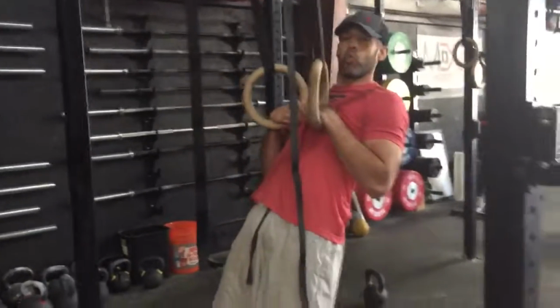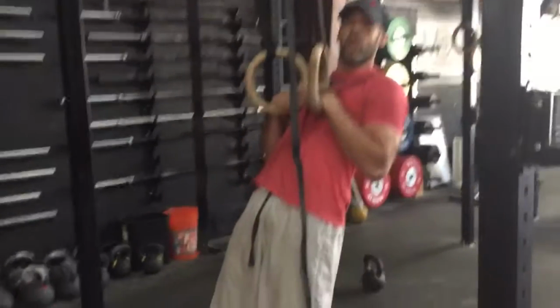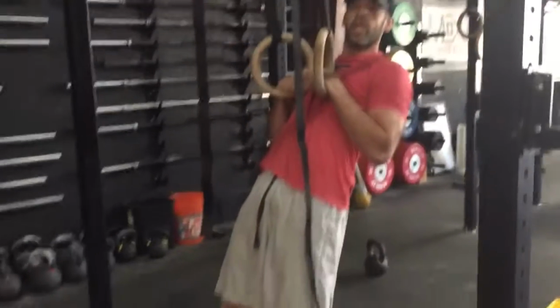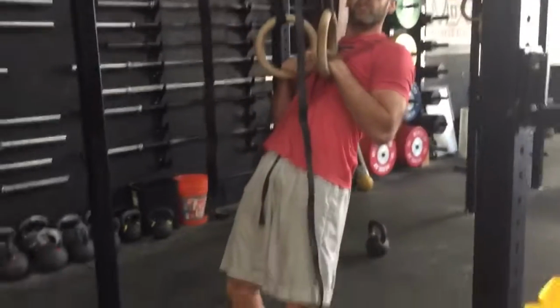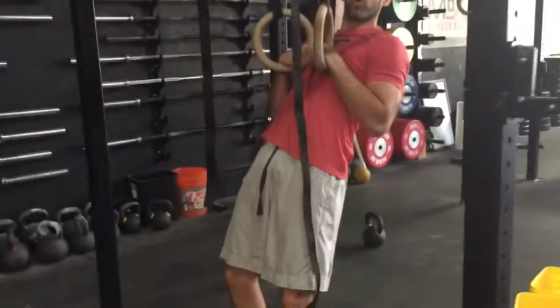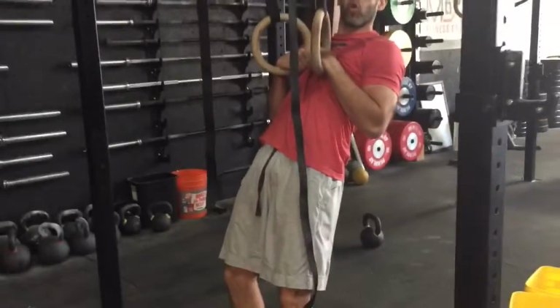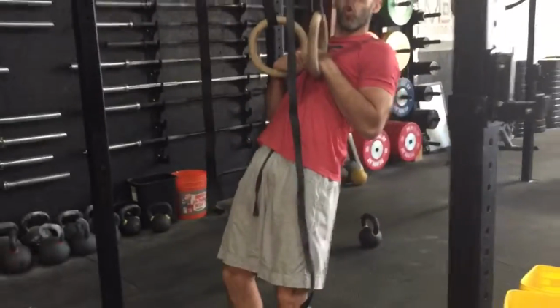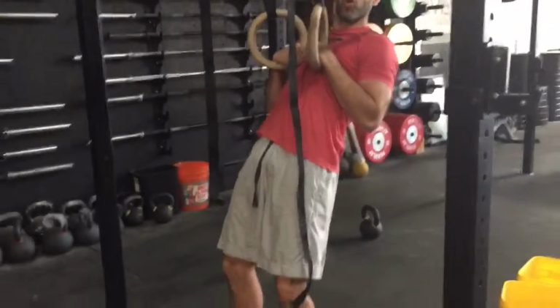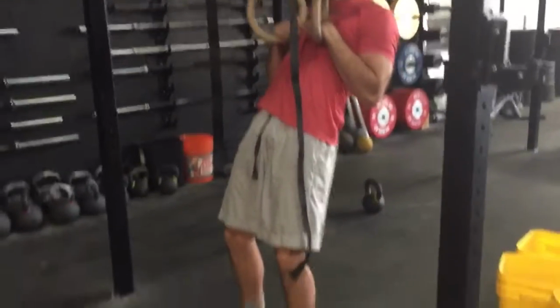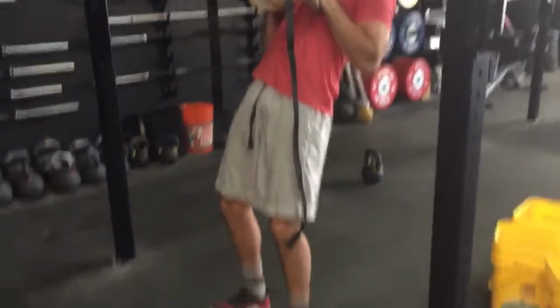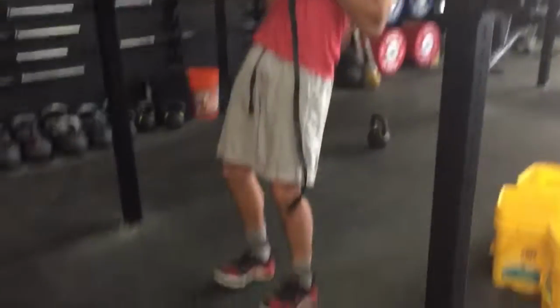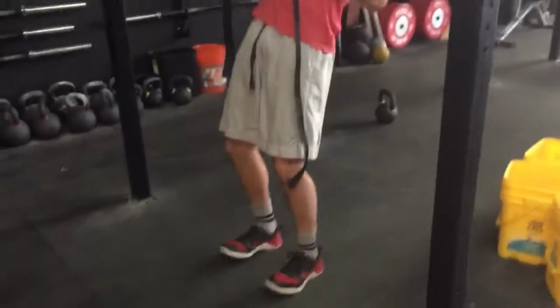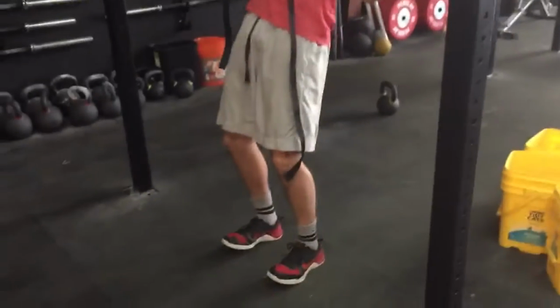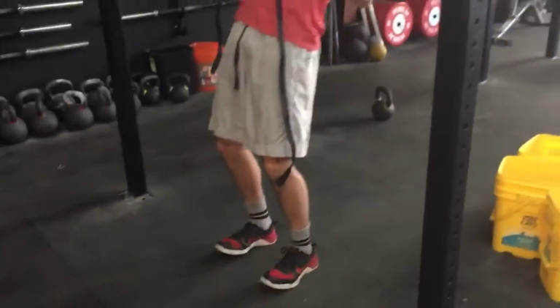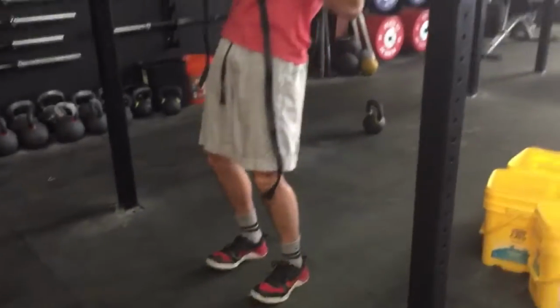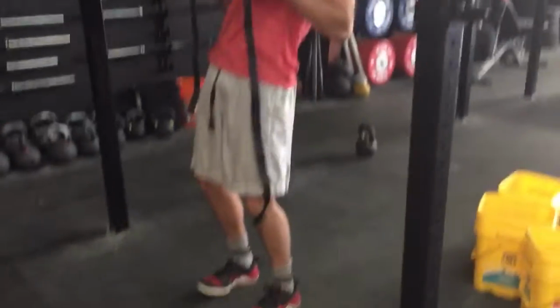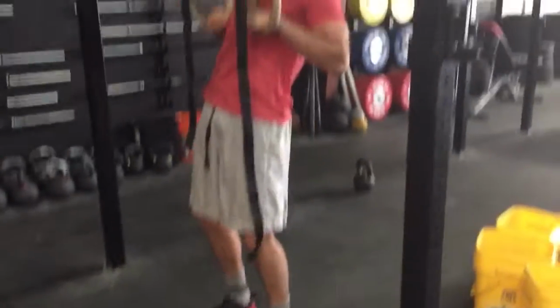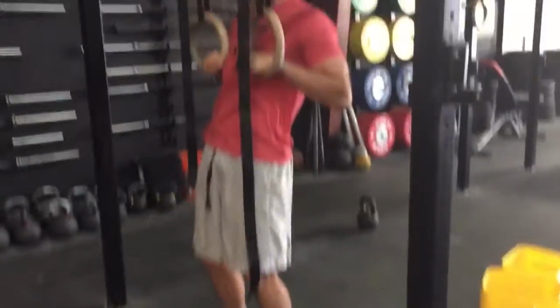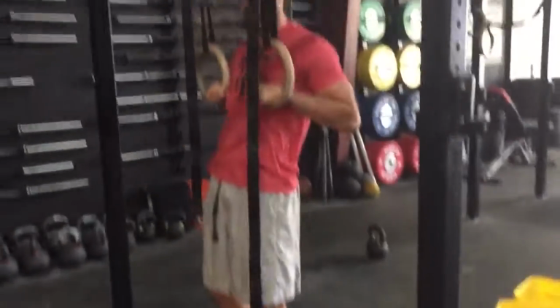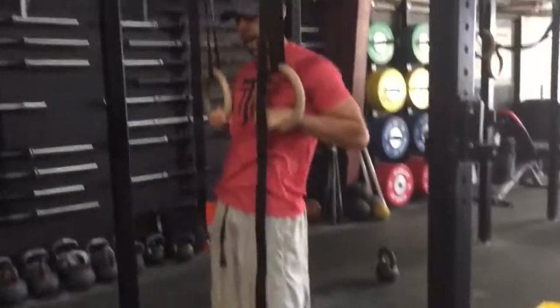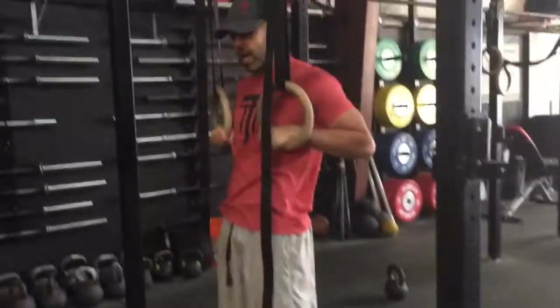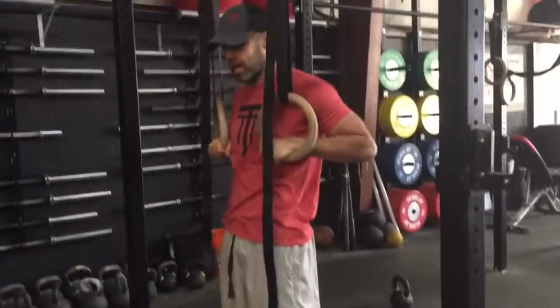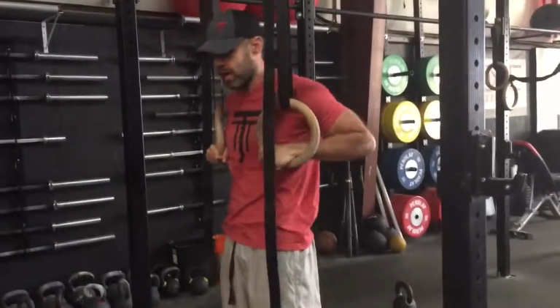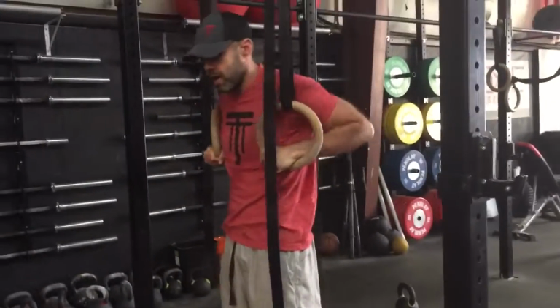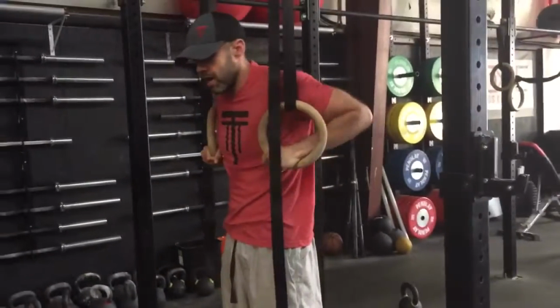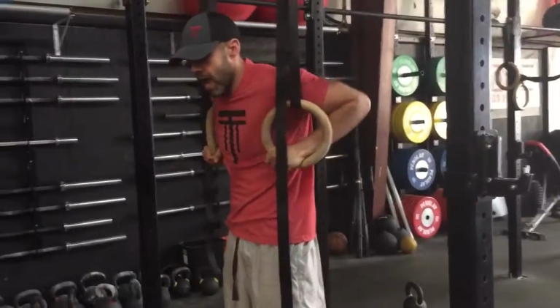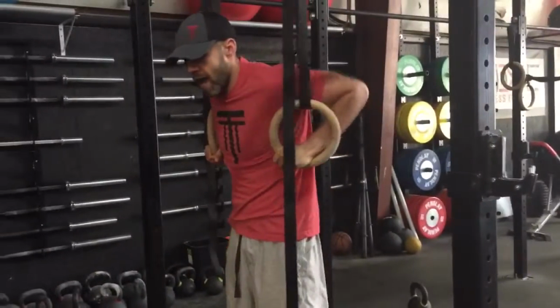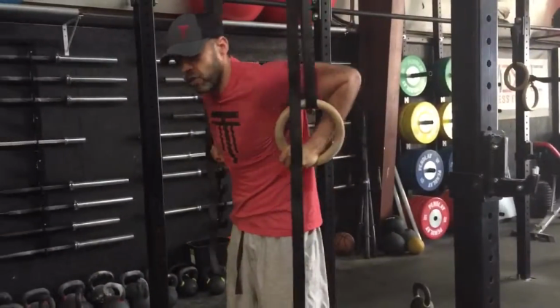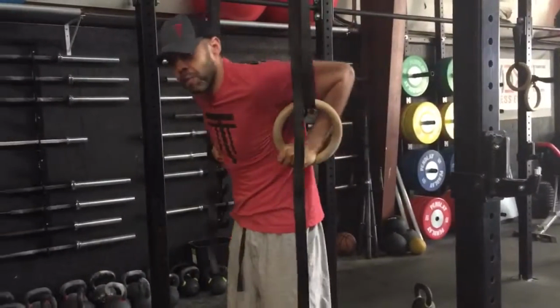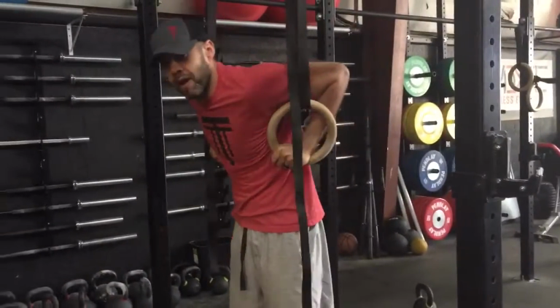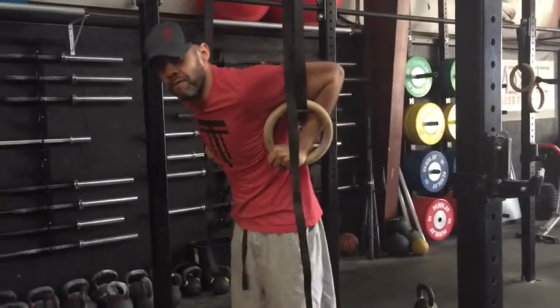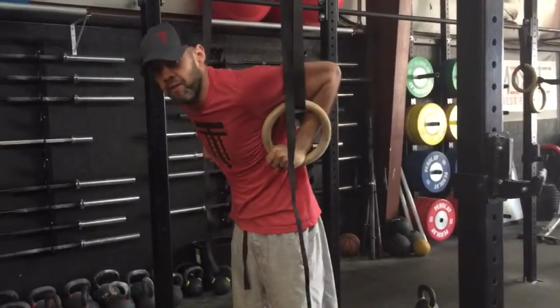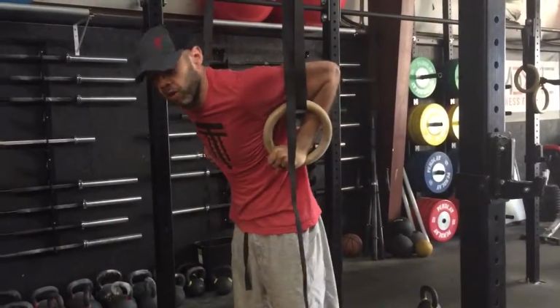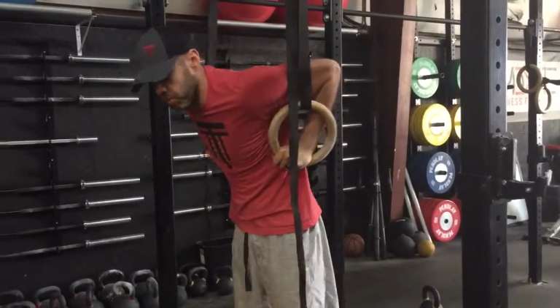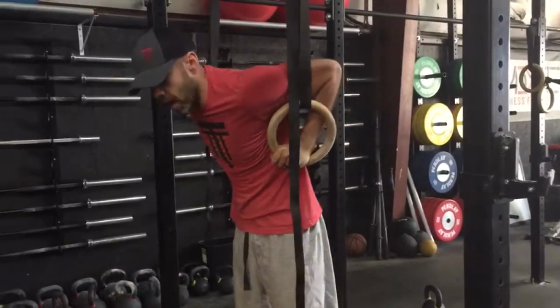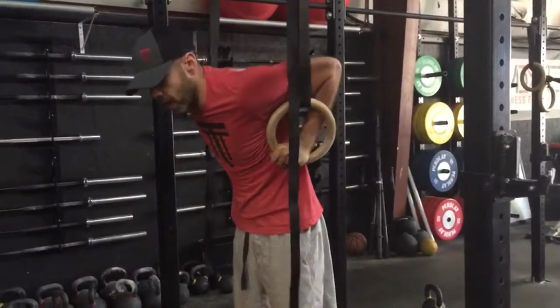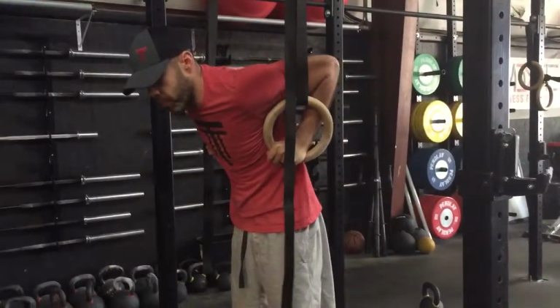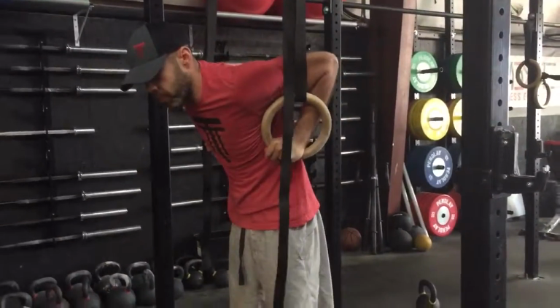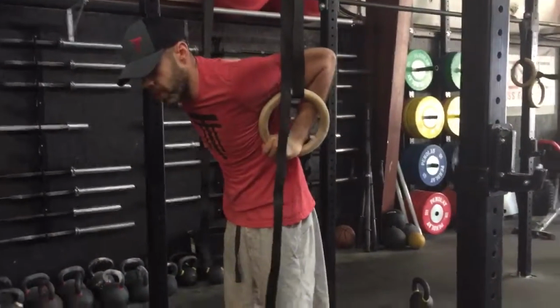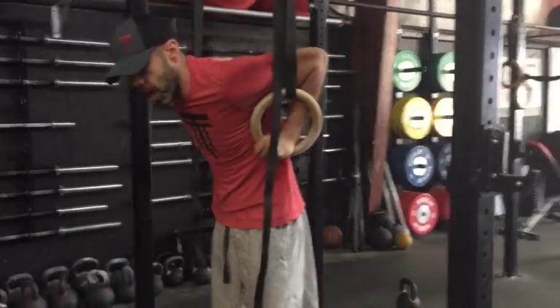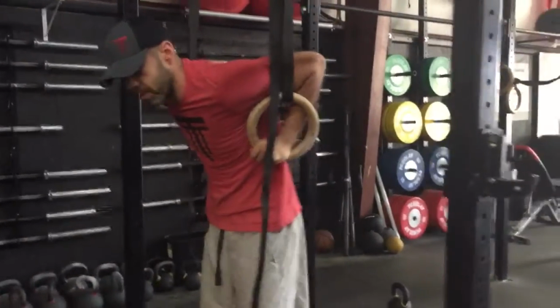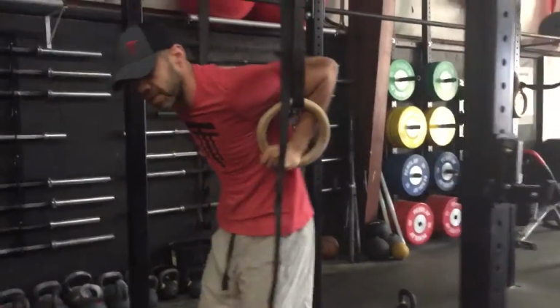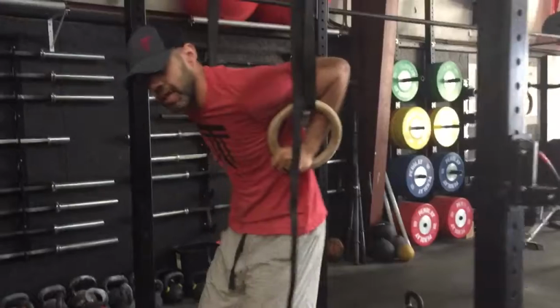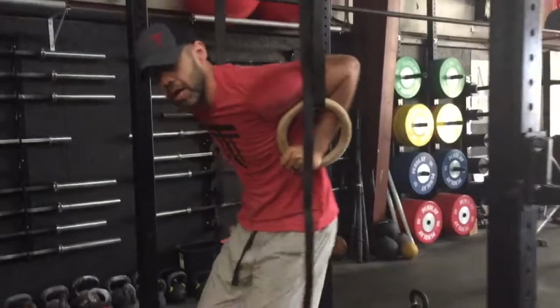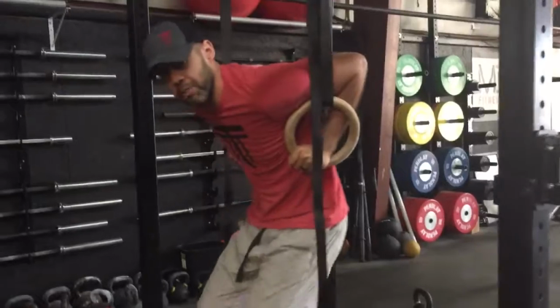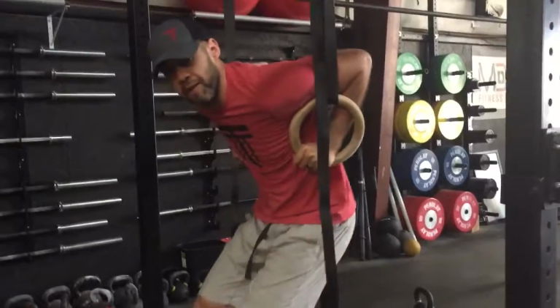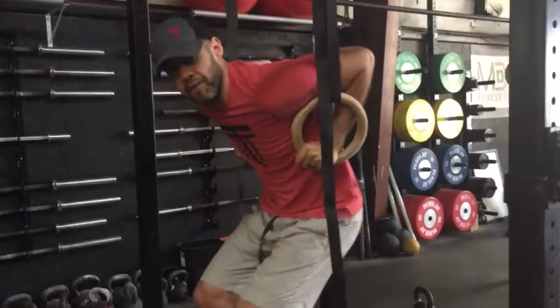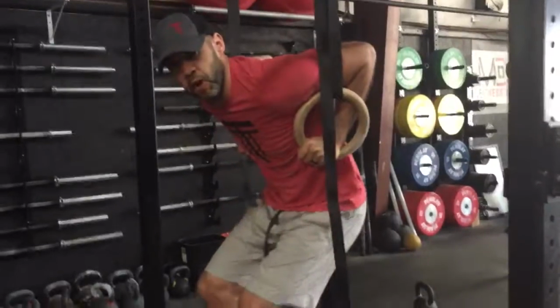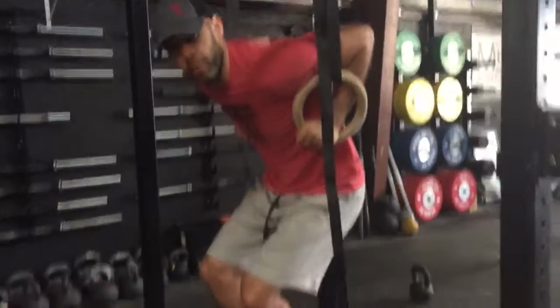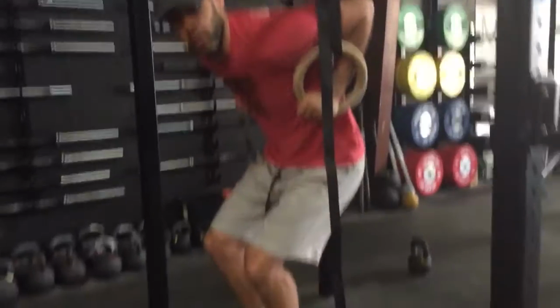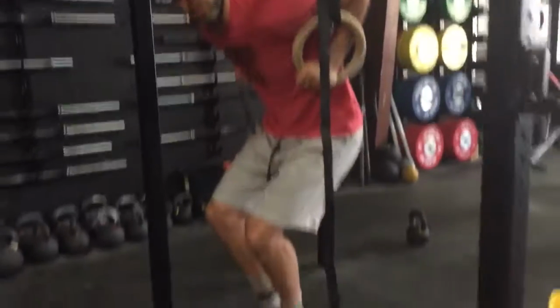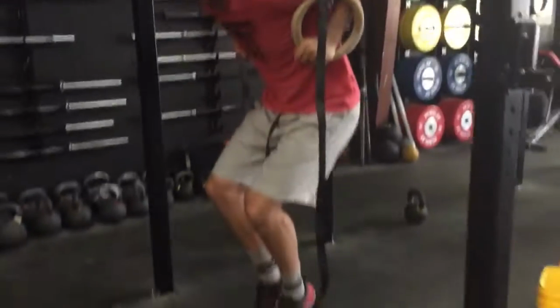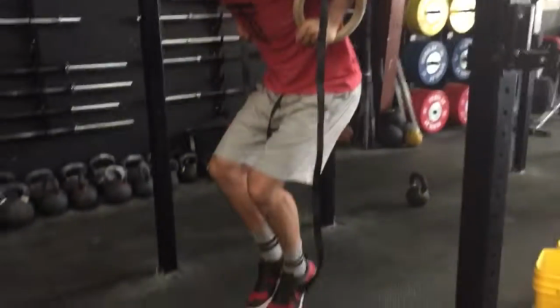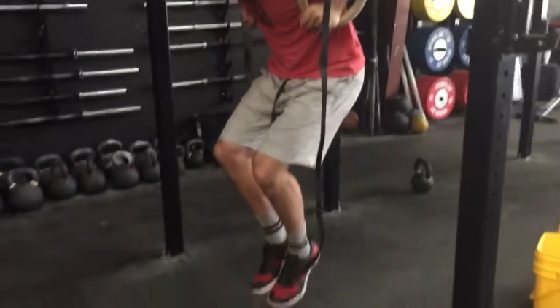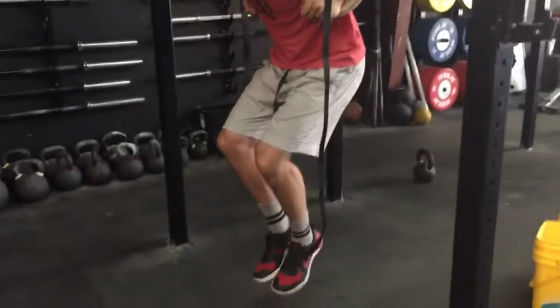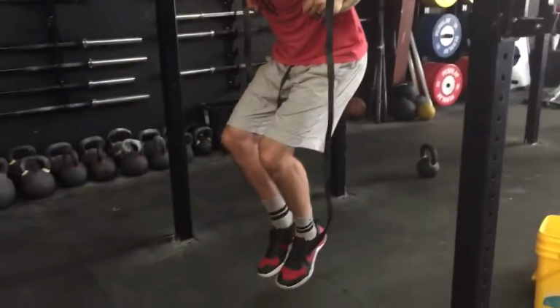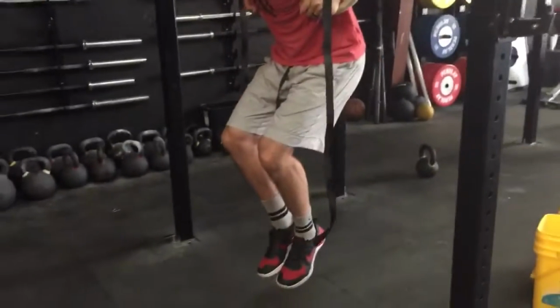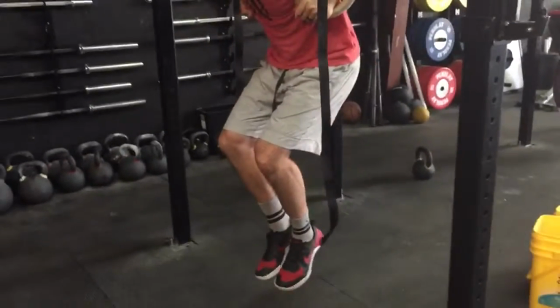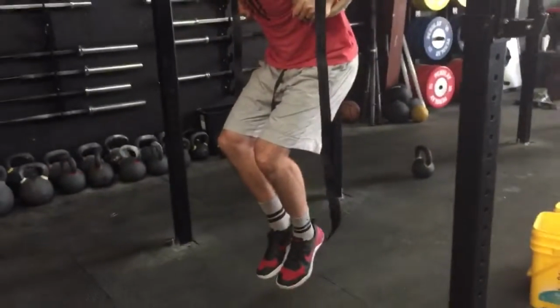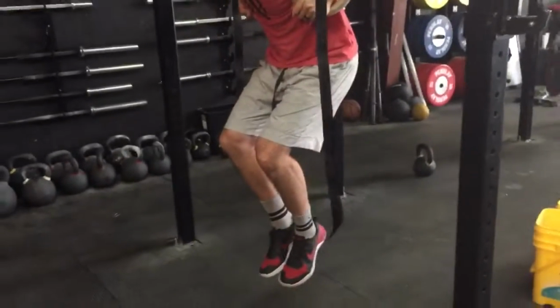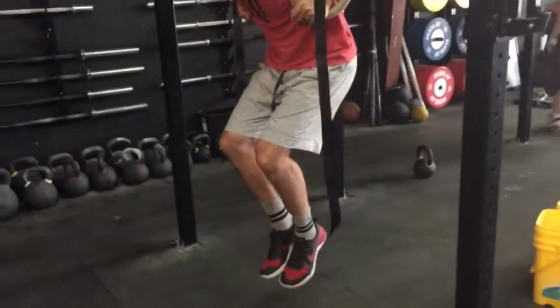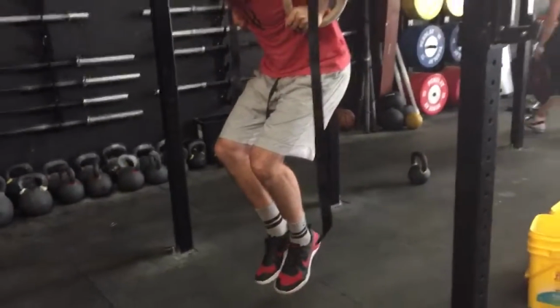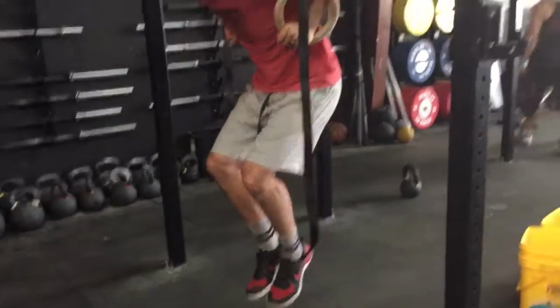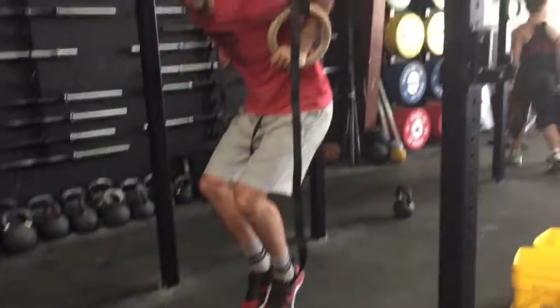Rings are always in contact with your body. After your fifth rep, take your feet off the ground and hold this support position.